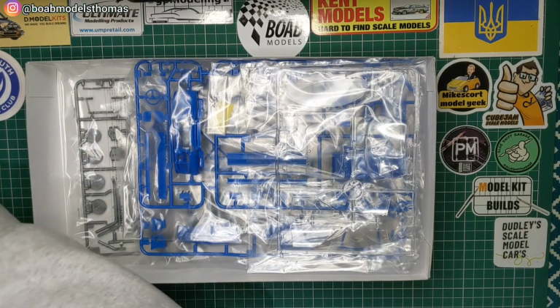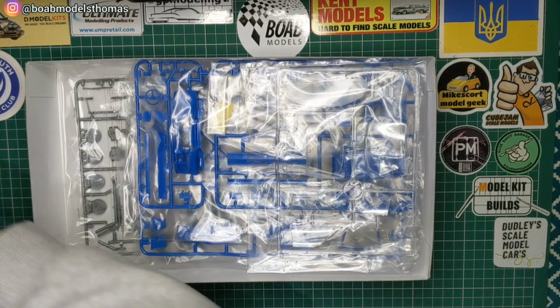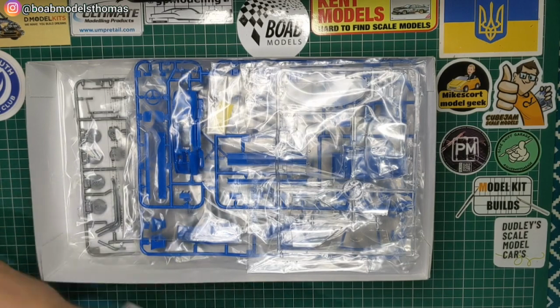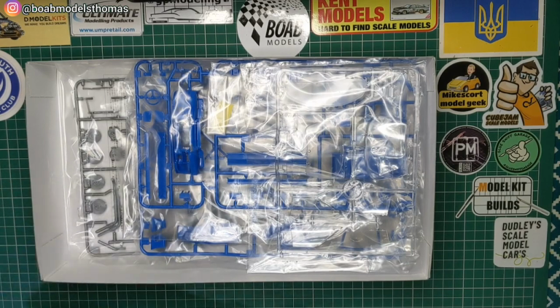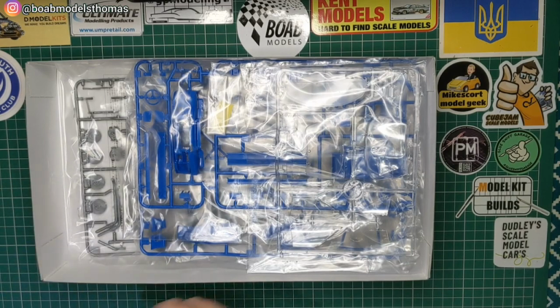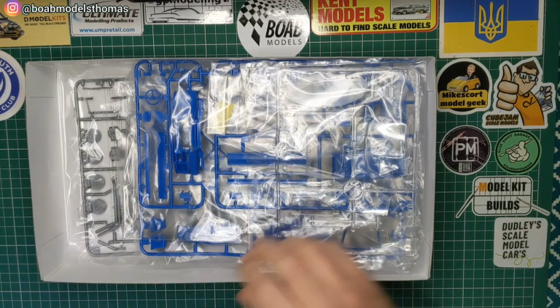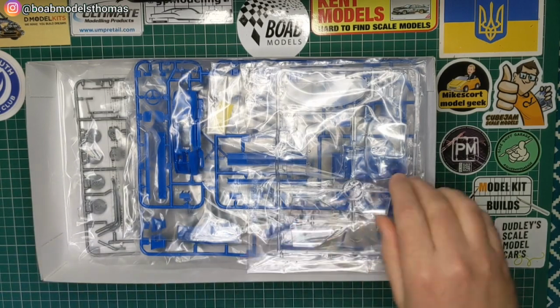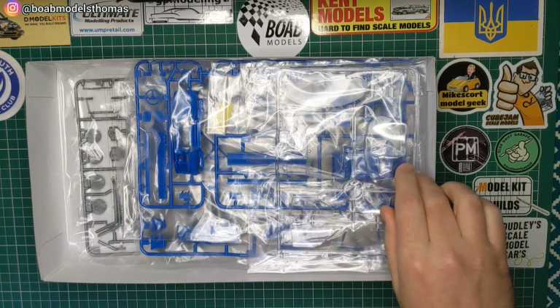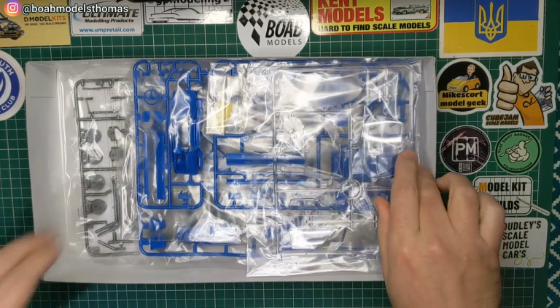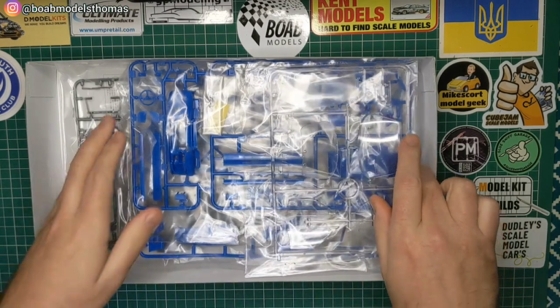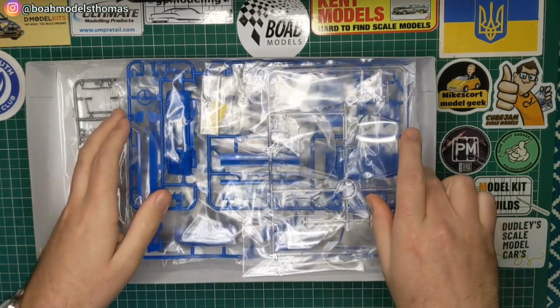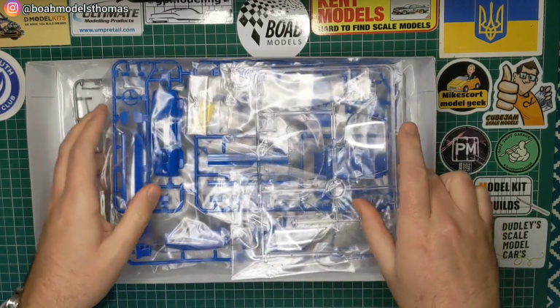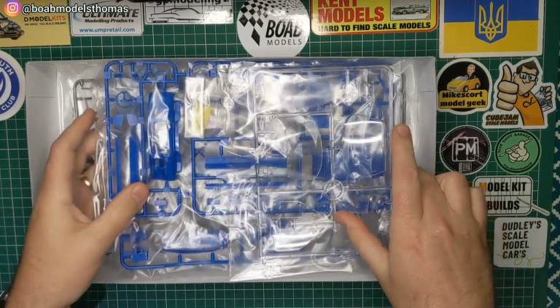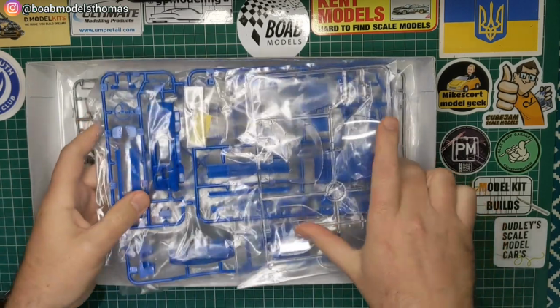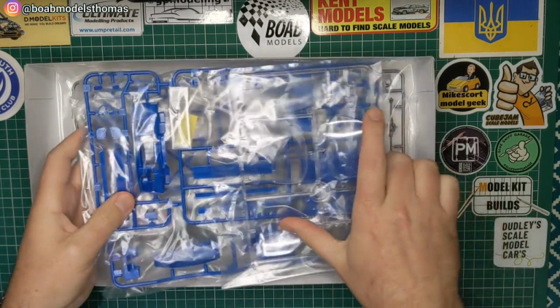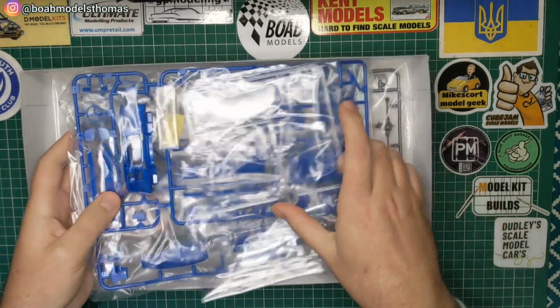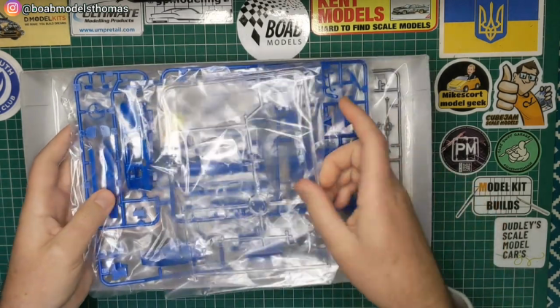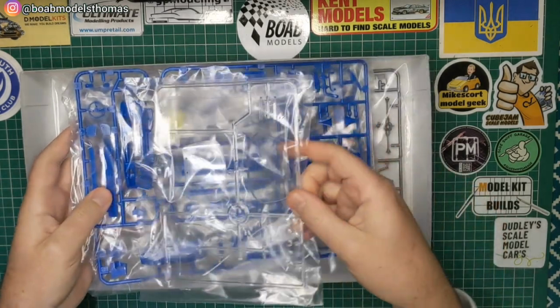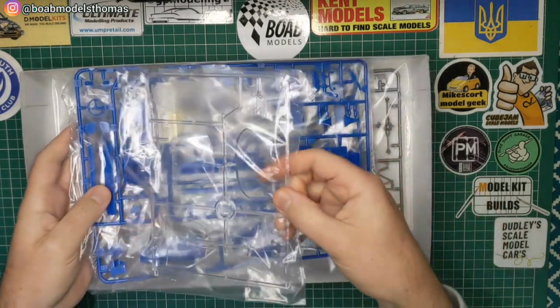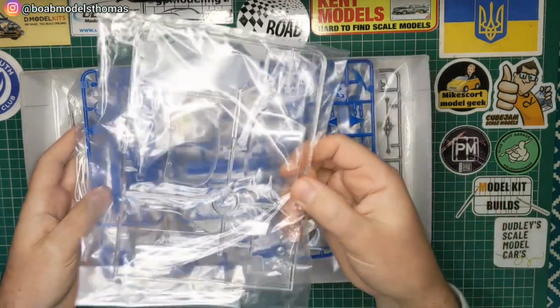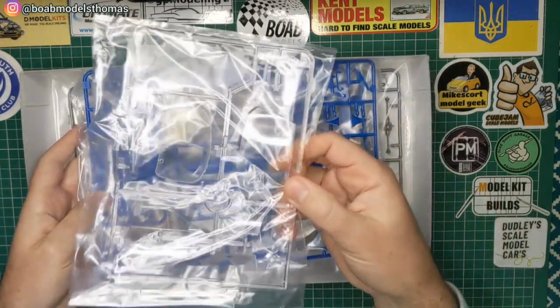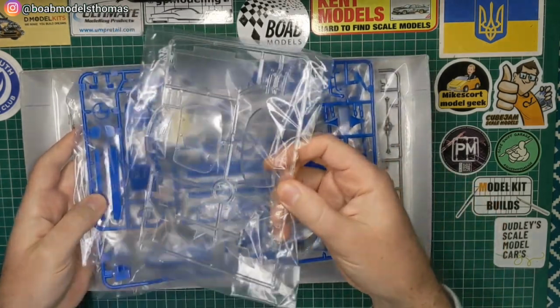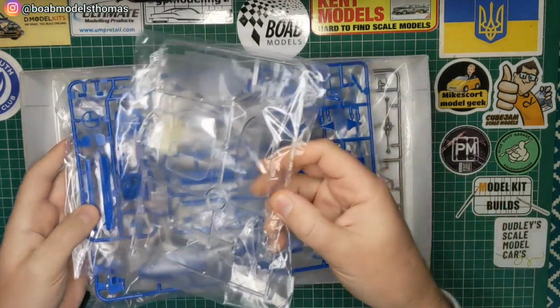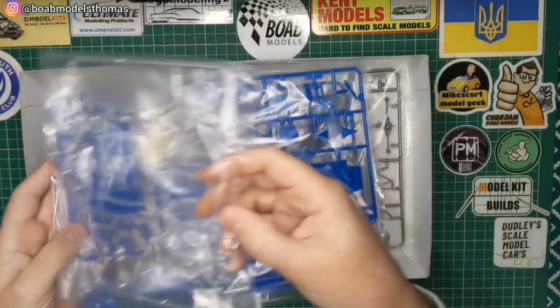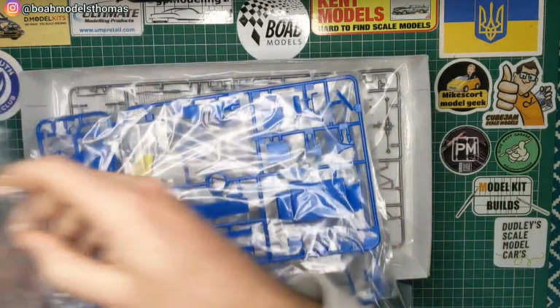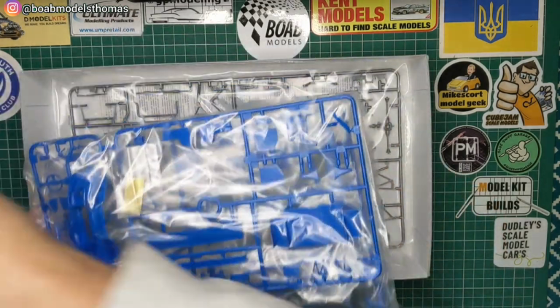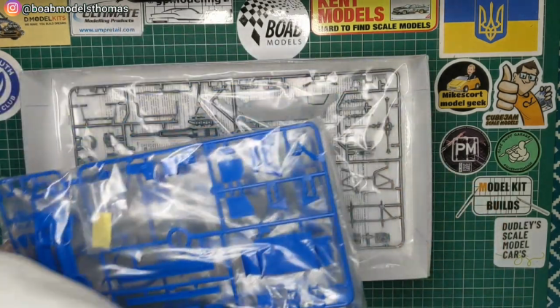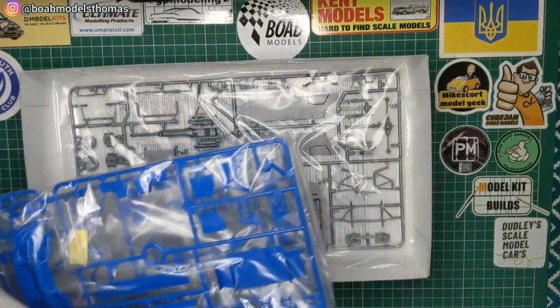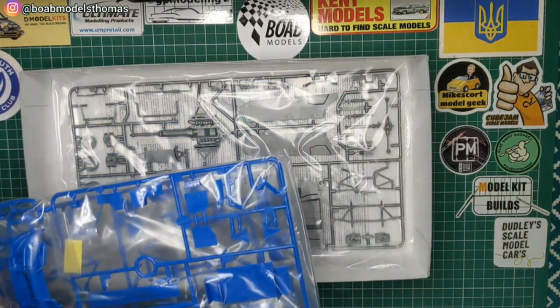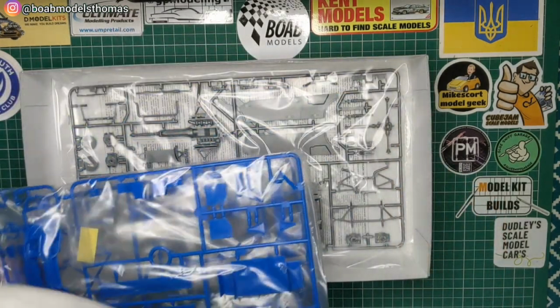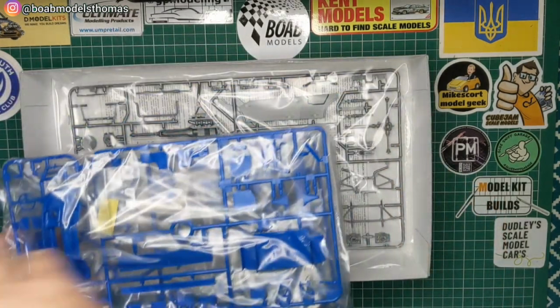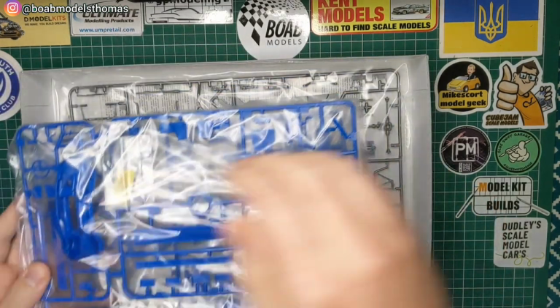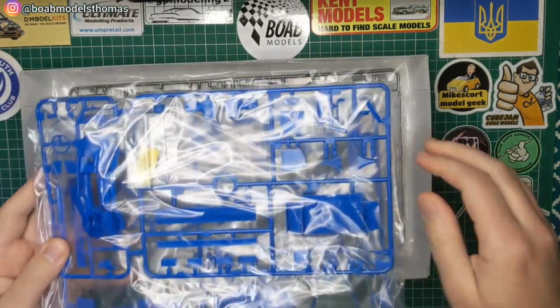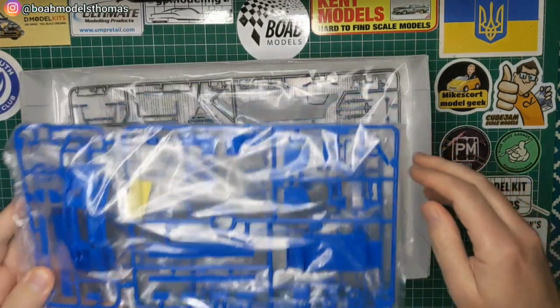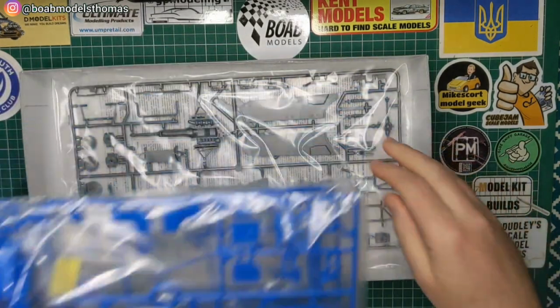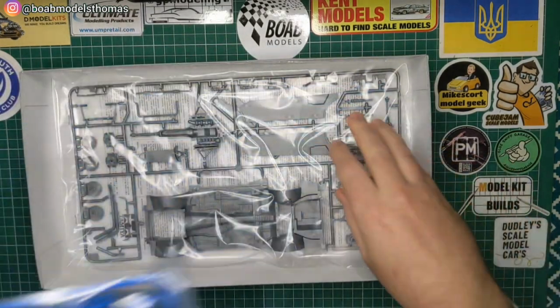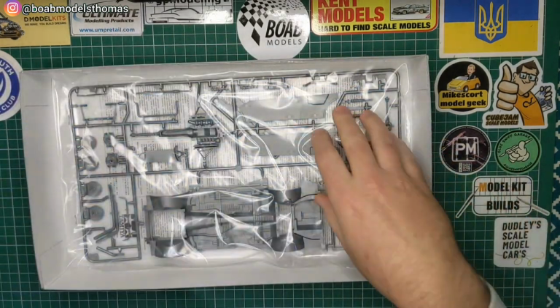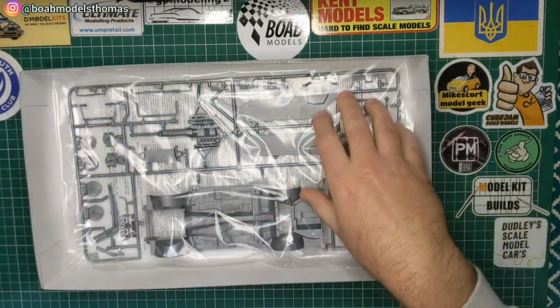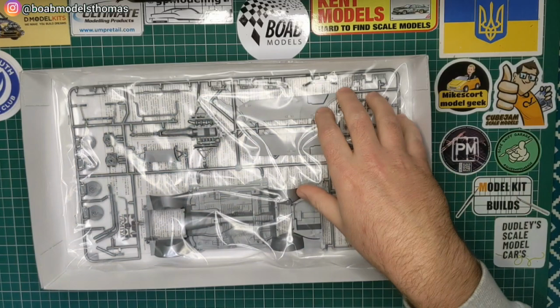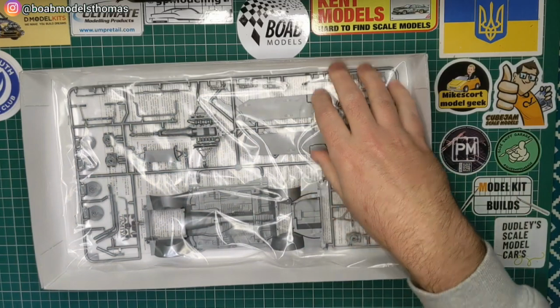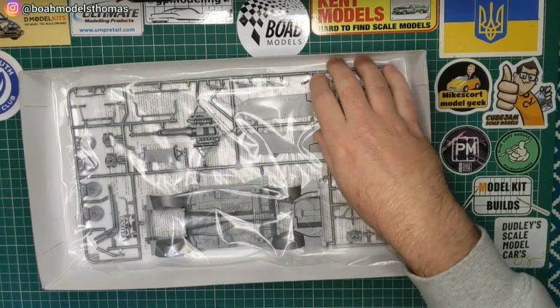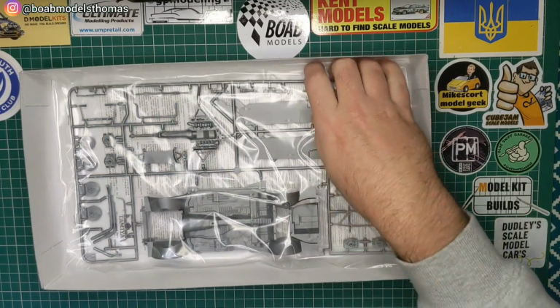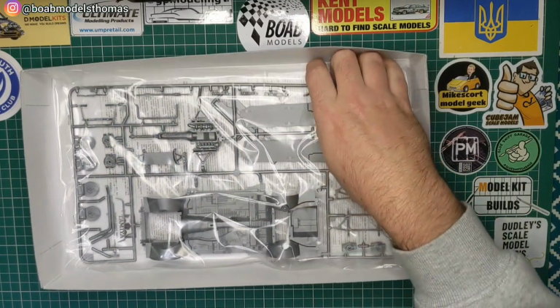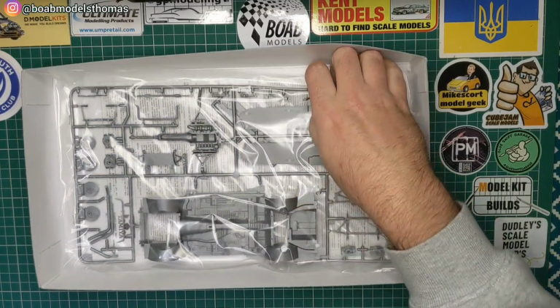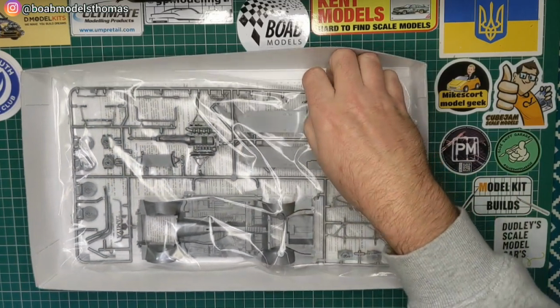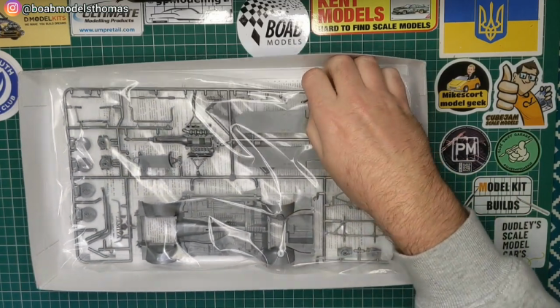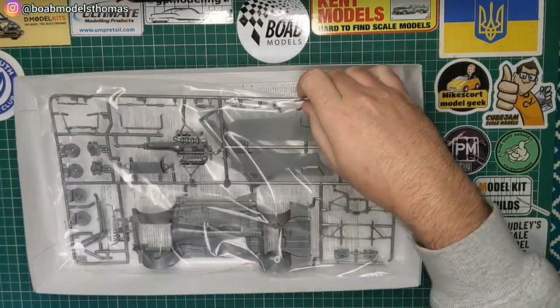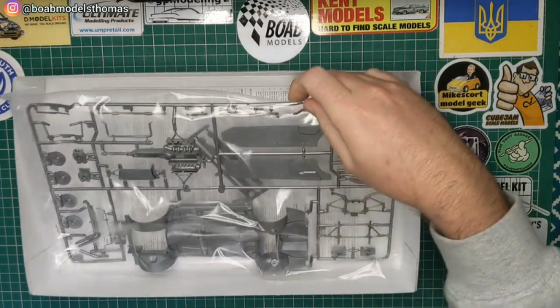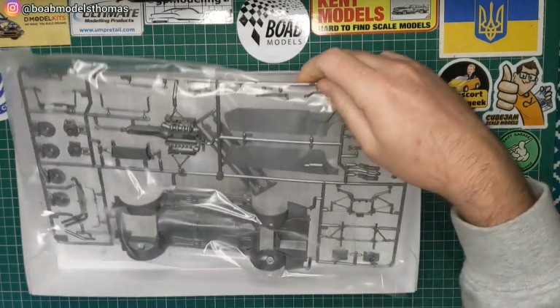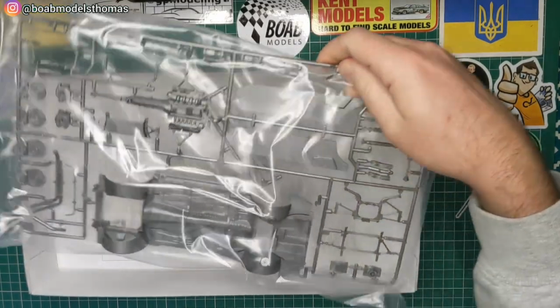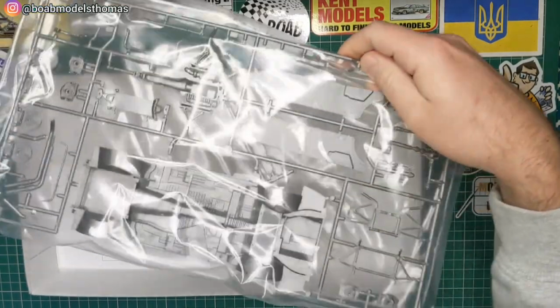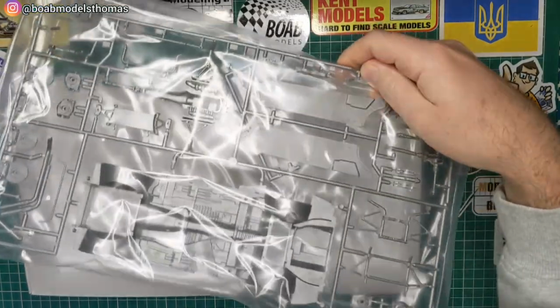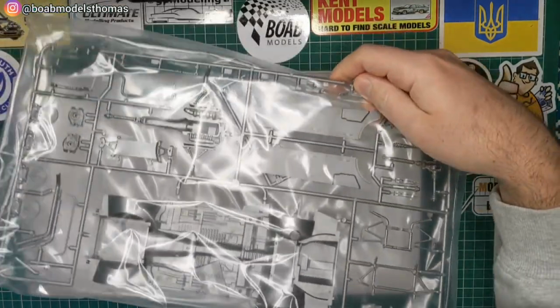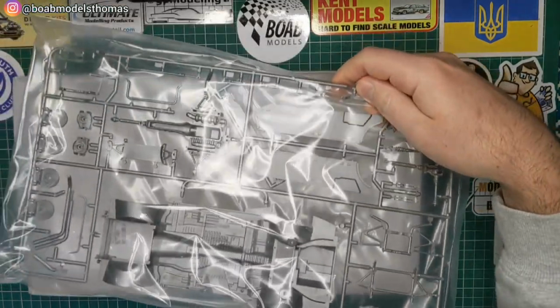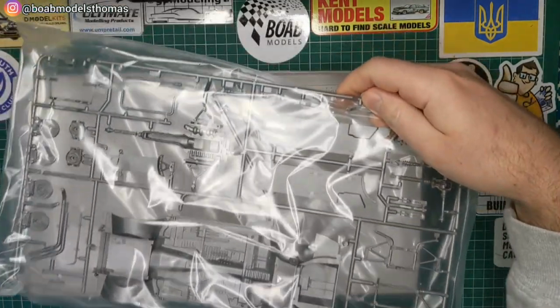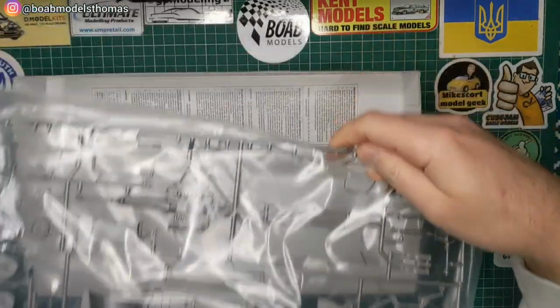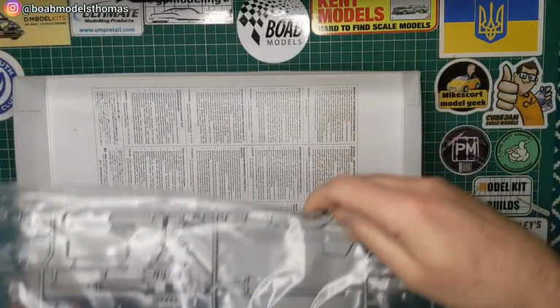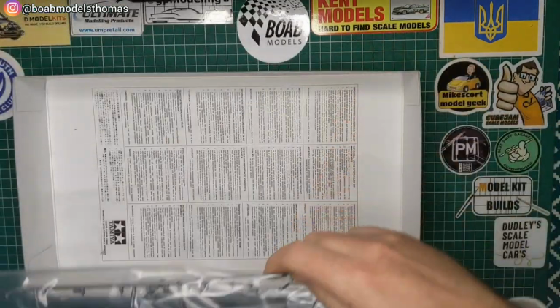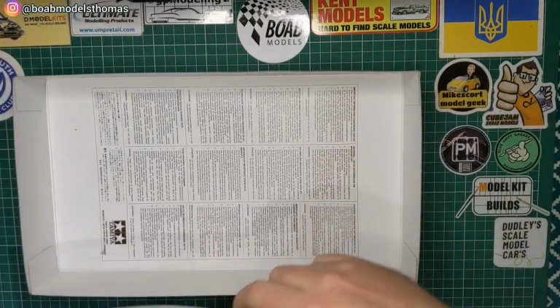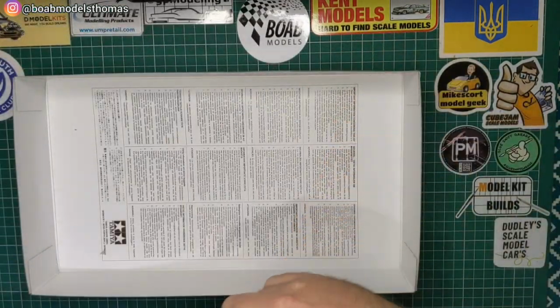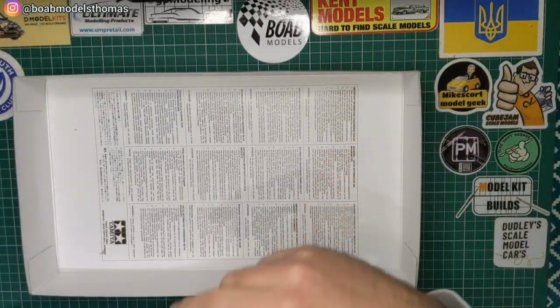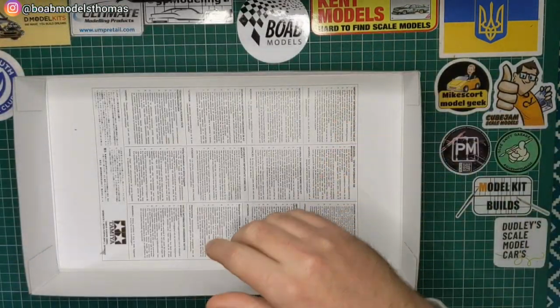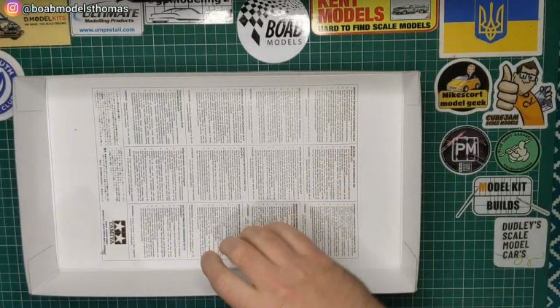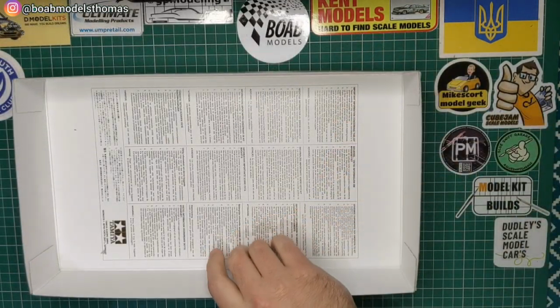It's moulded in blue so you could leave it unpainted. There are clear sprues, other blue sprues, and a metallic grey sprue.